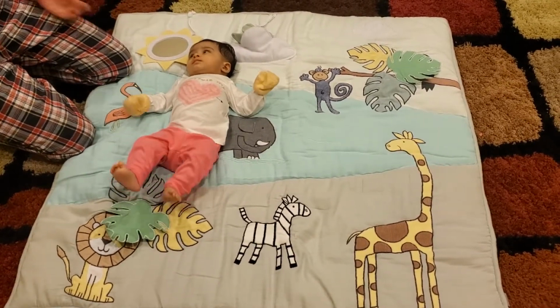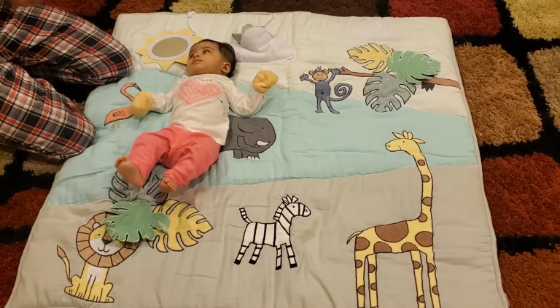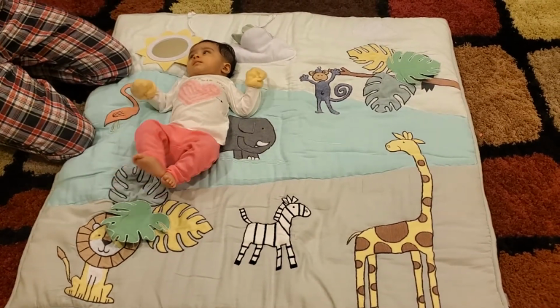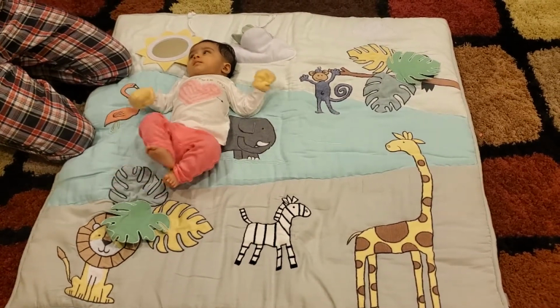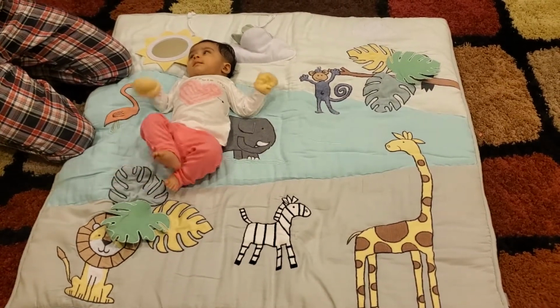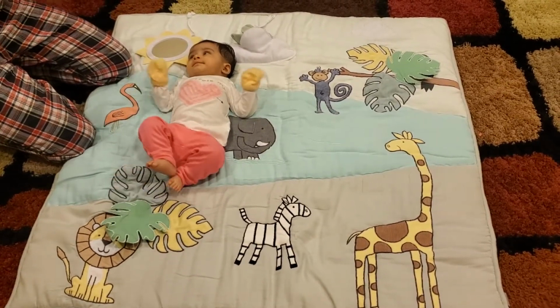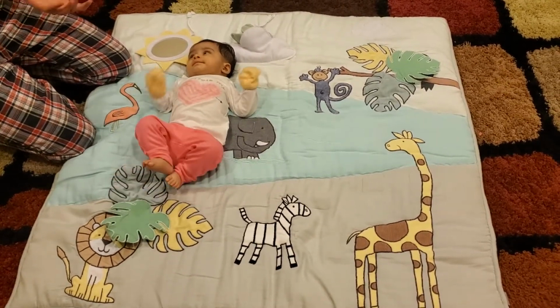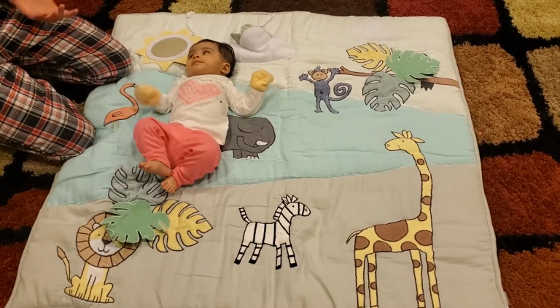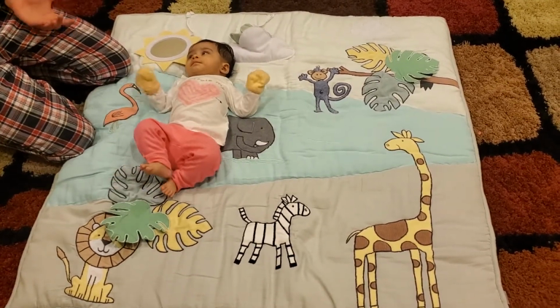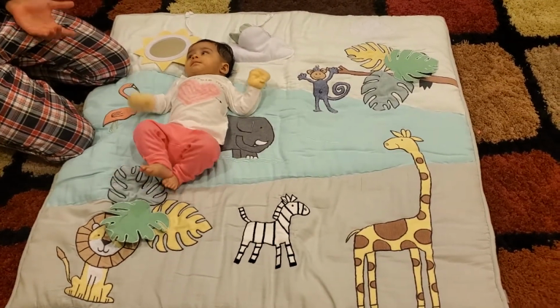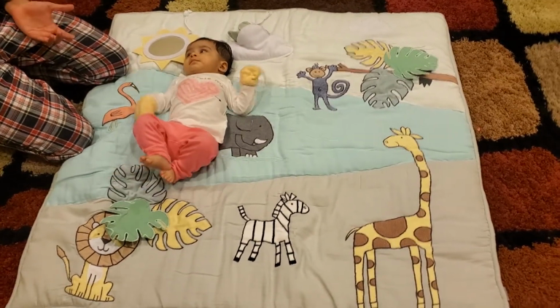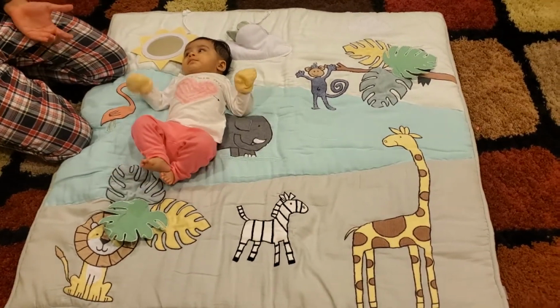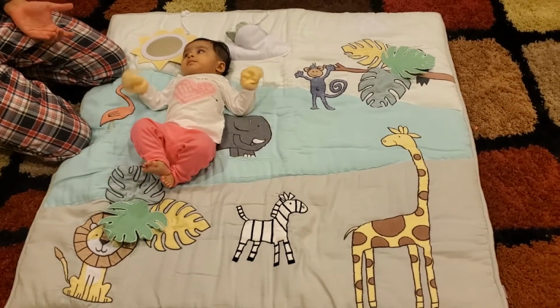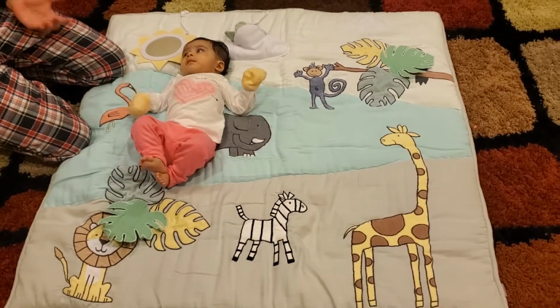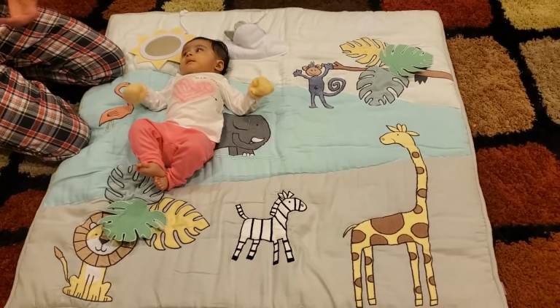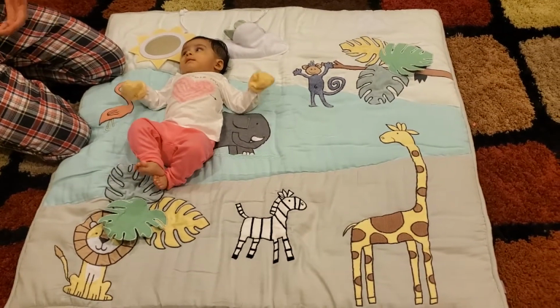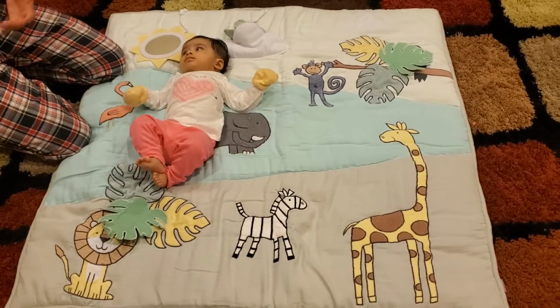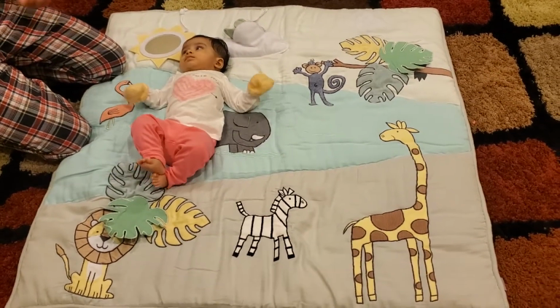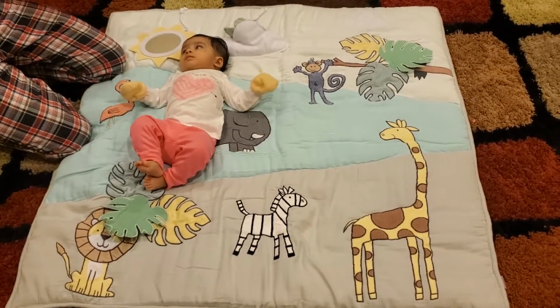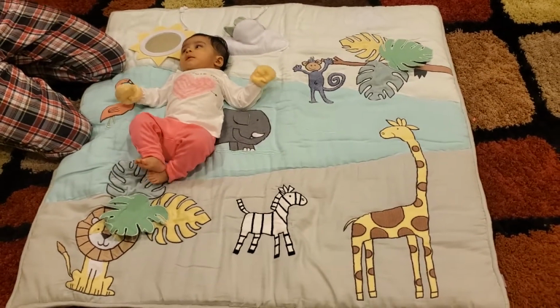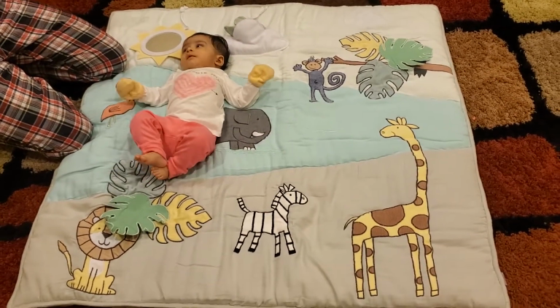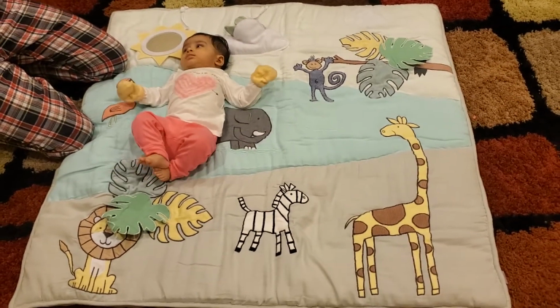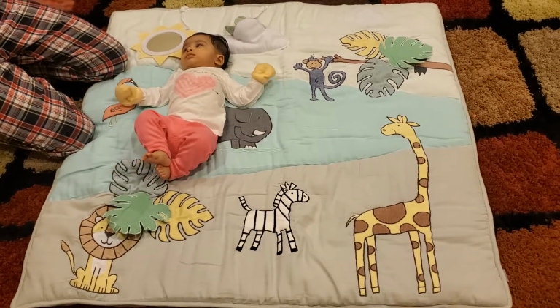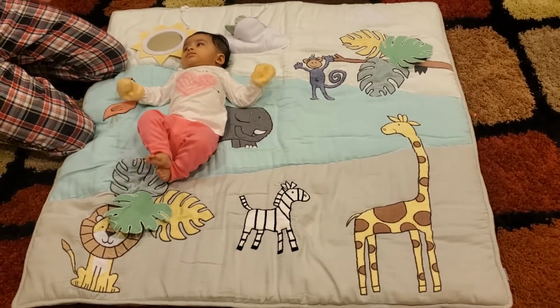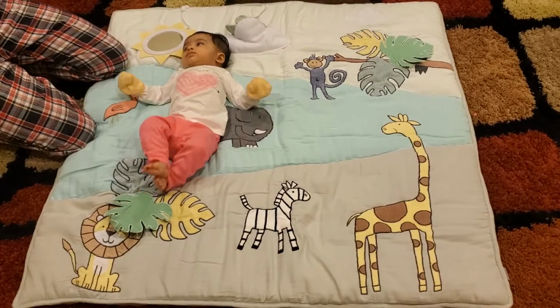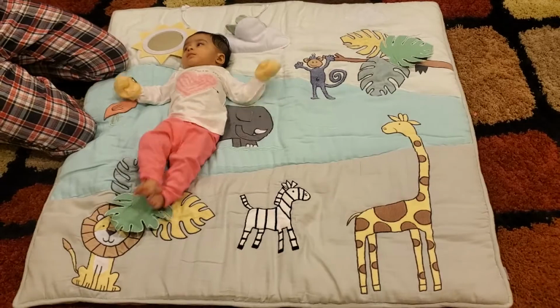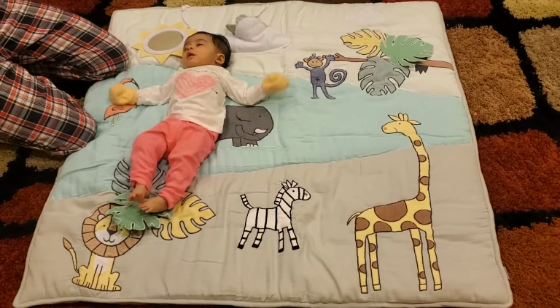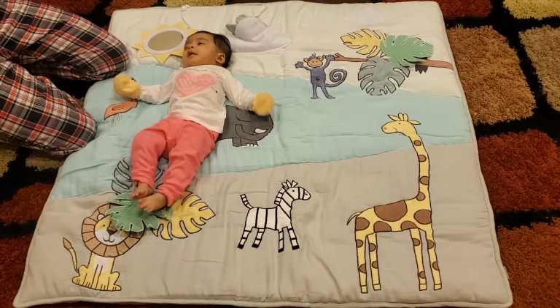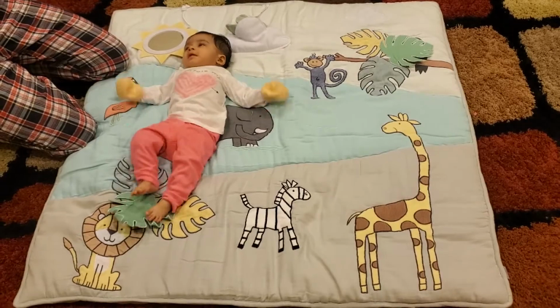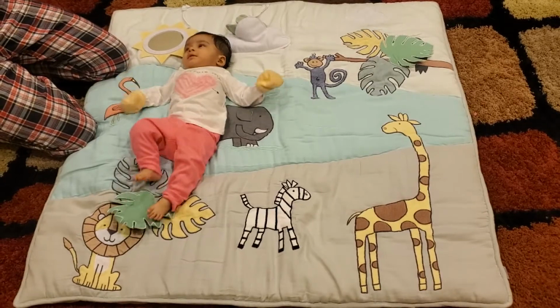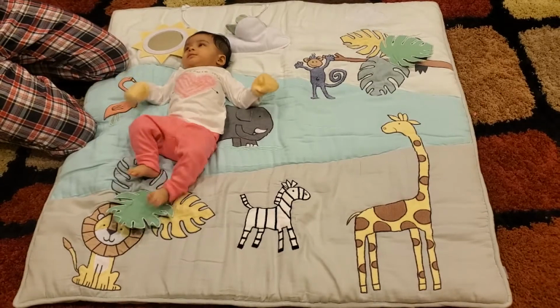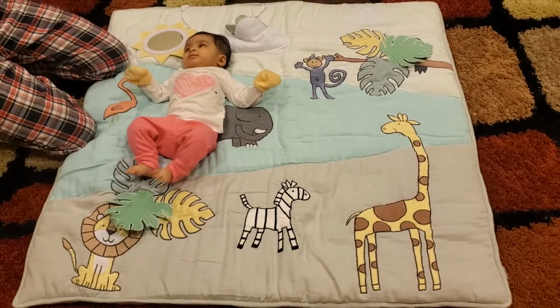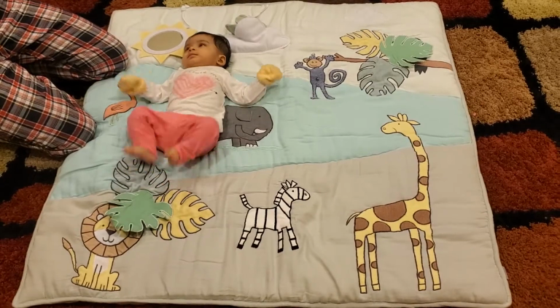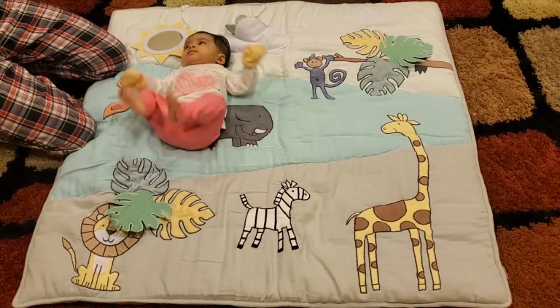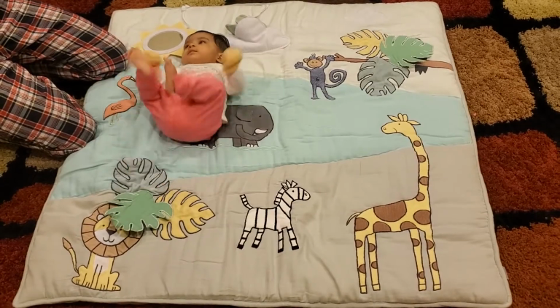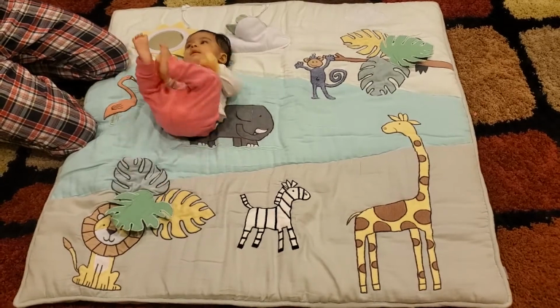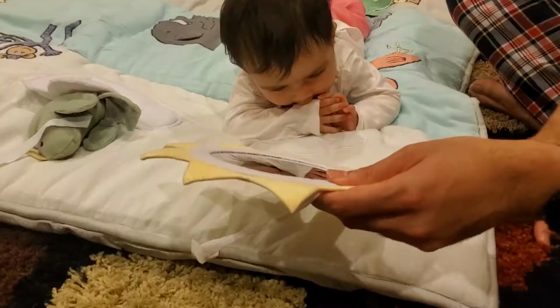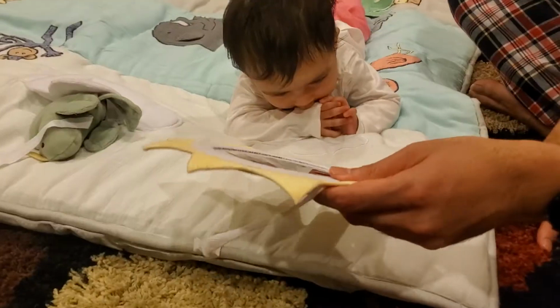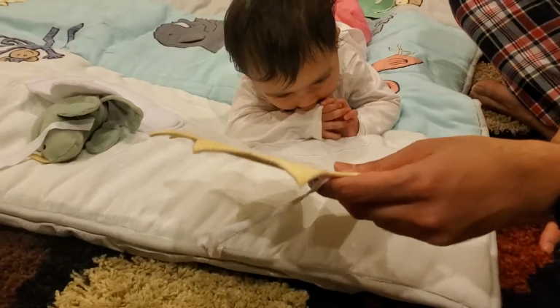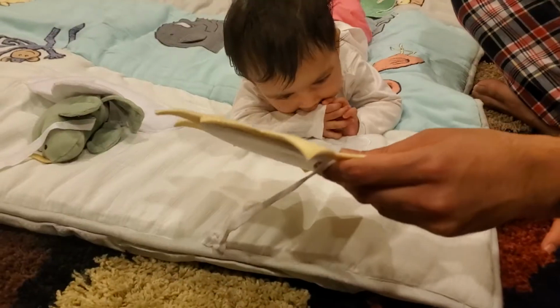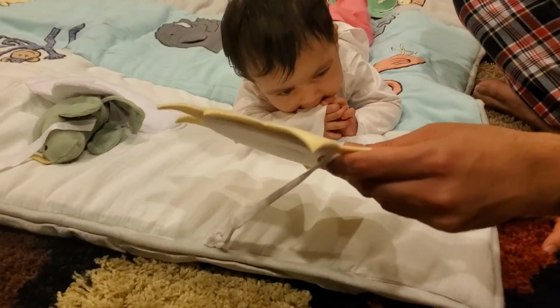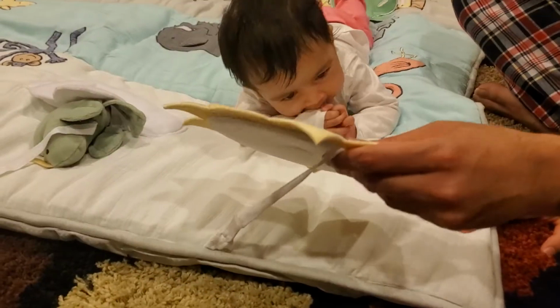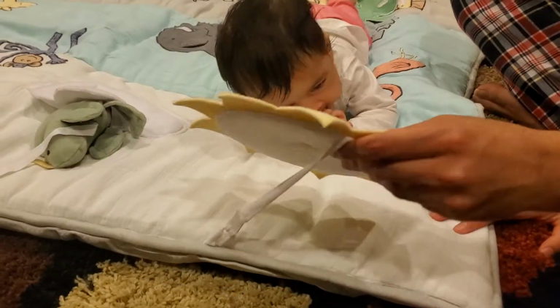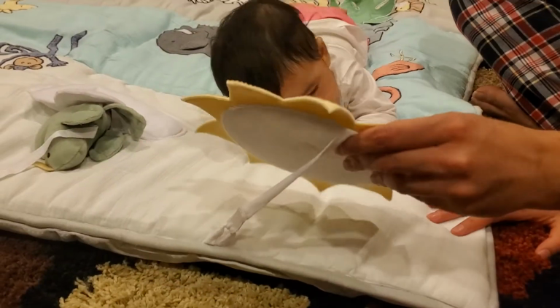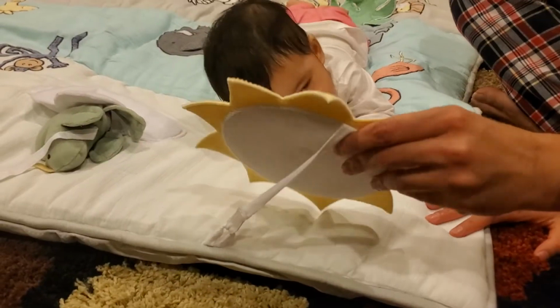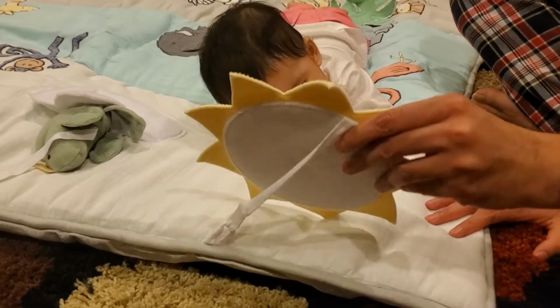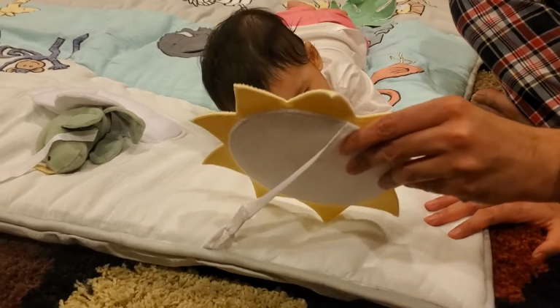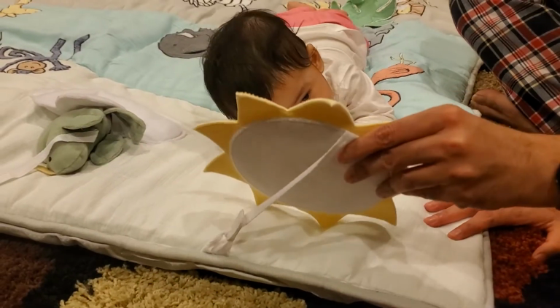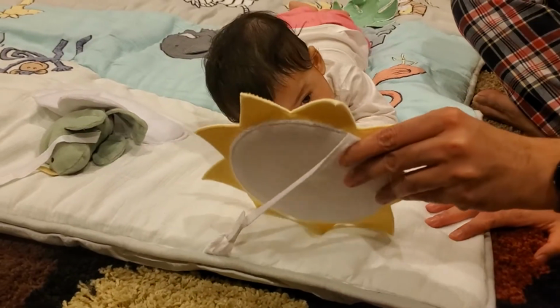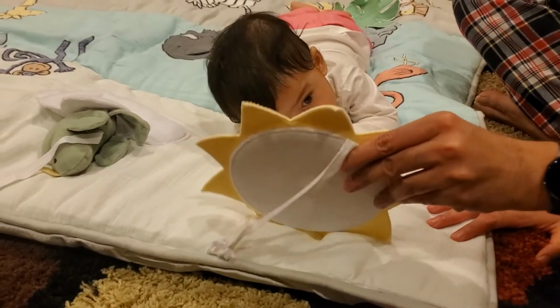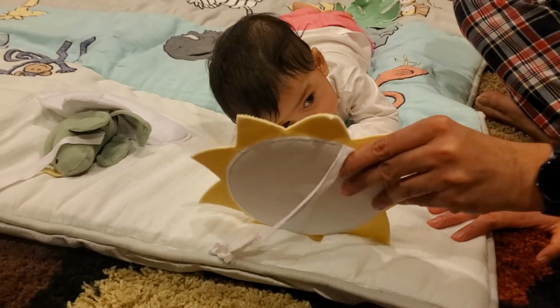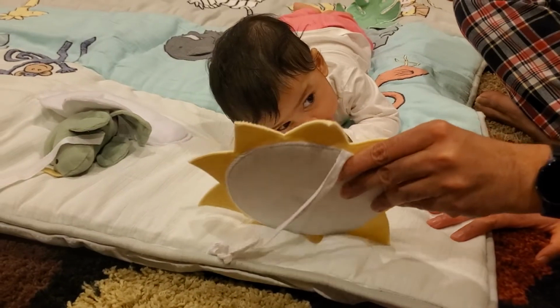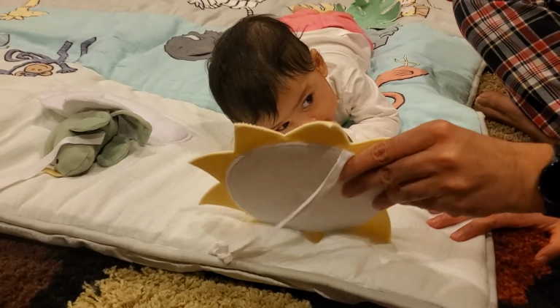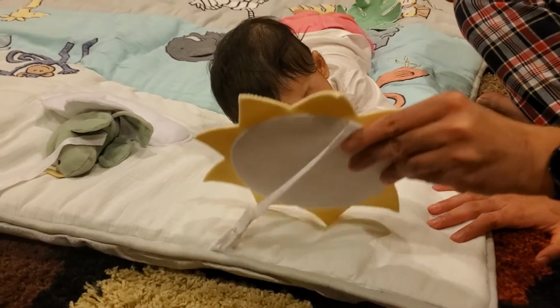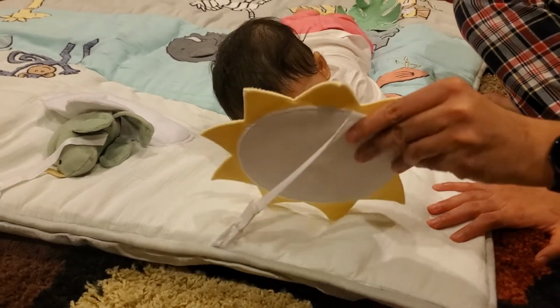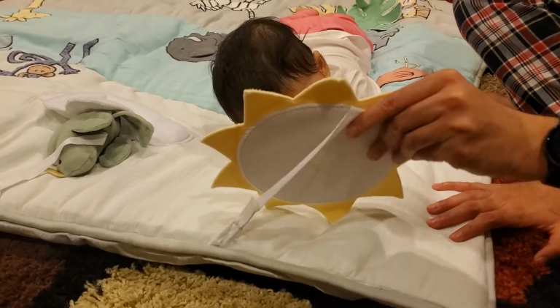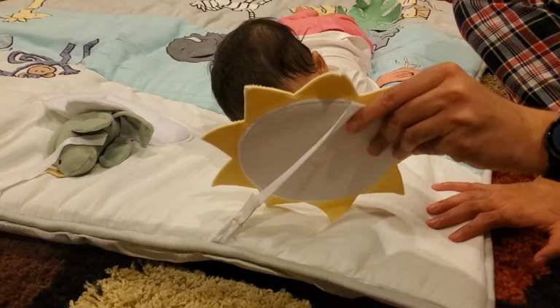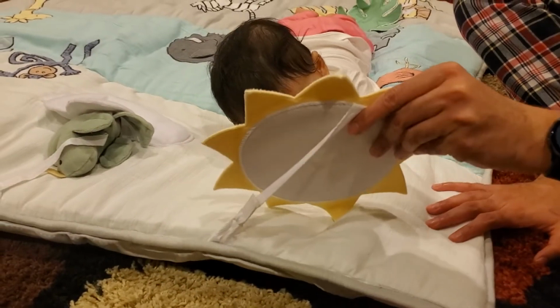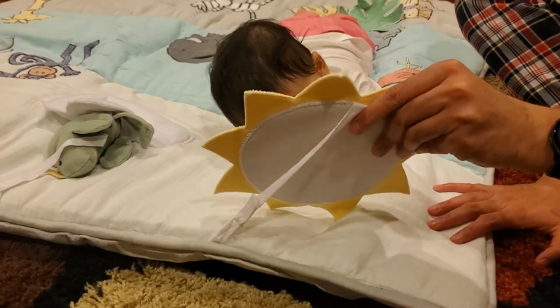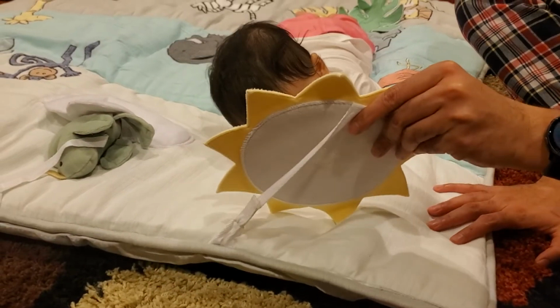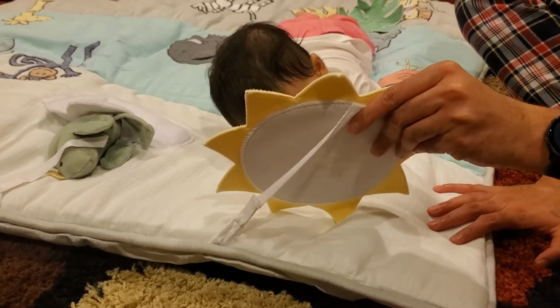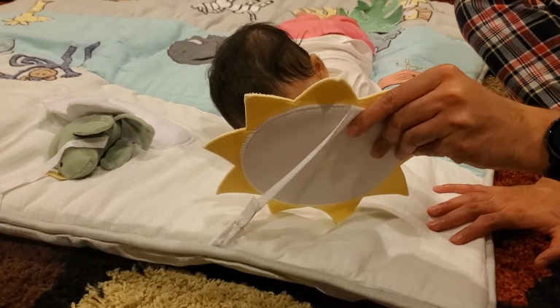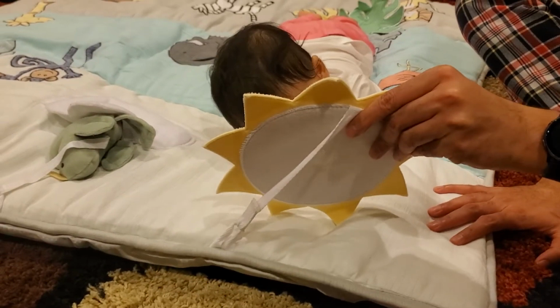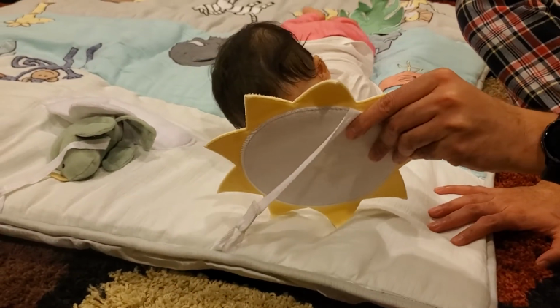So you can see there's a lot of cool toys that baby can play with on her own, and you can let her explore. Okay, hi Viruti — see this mirror?